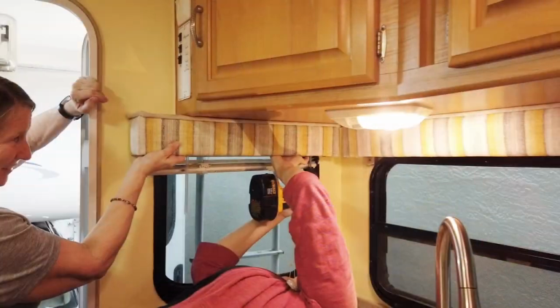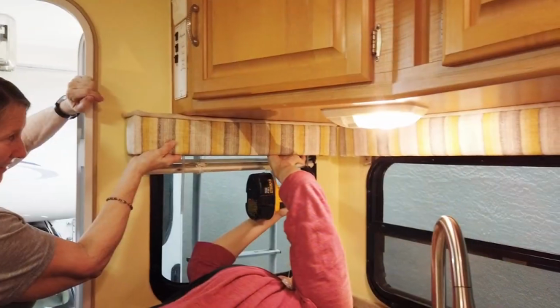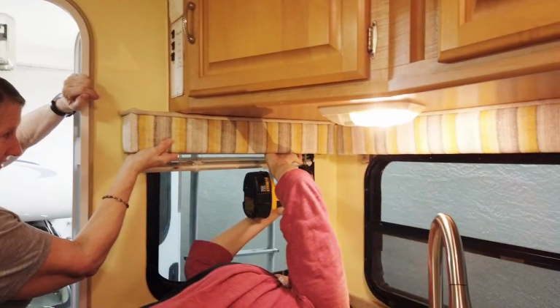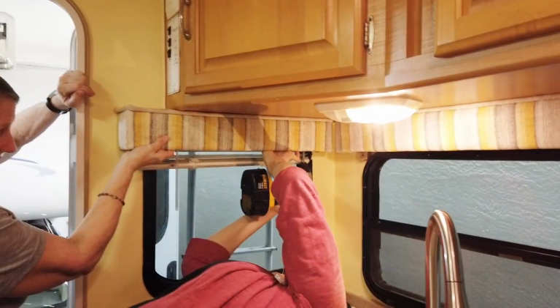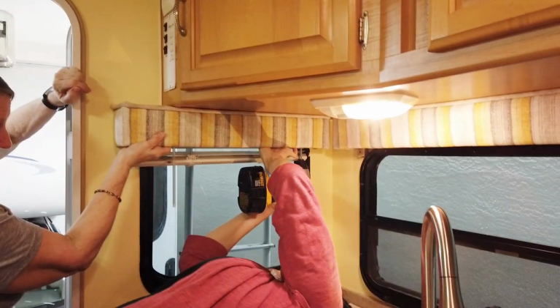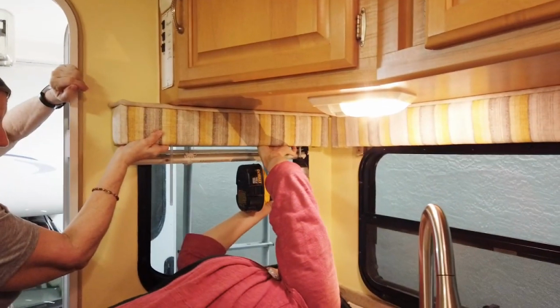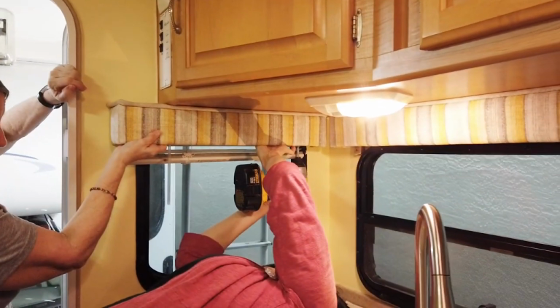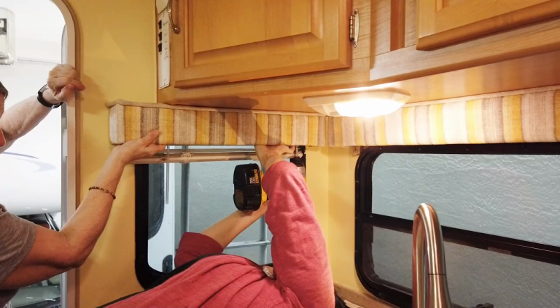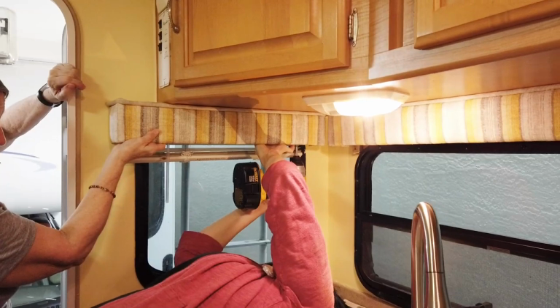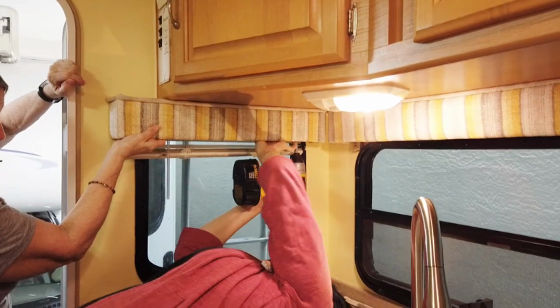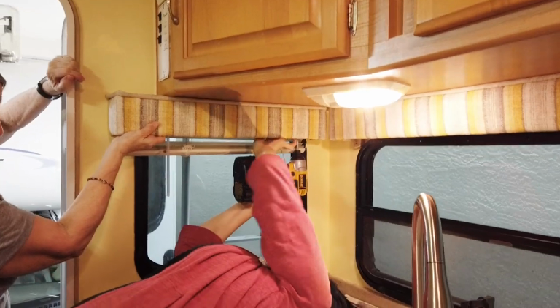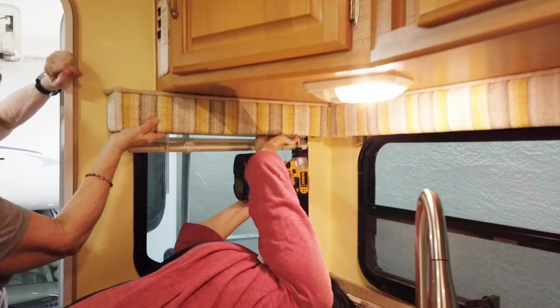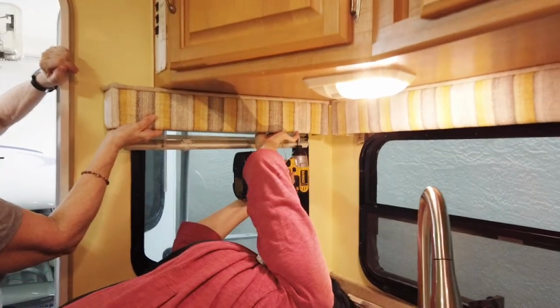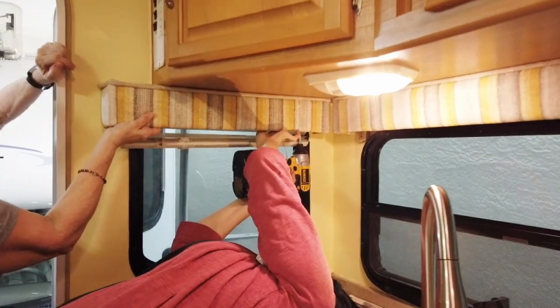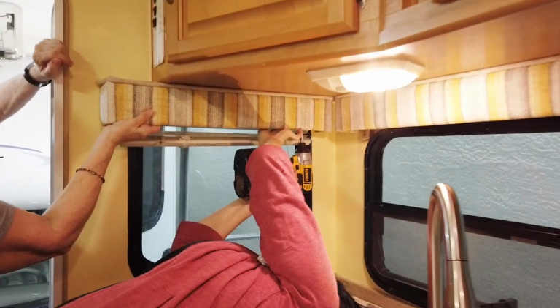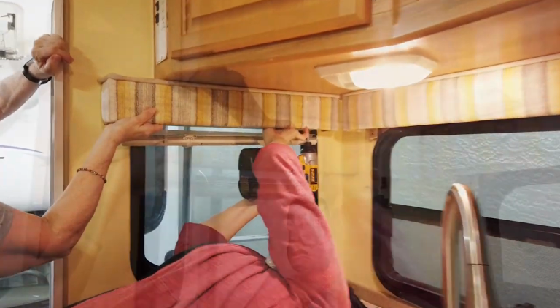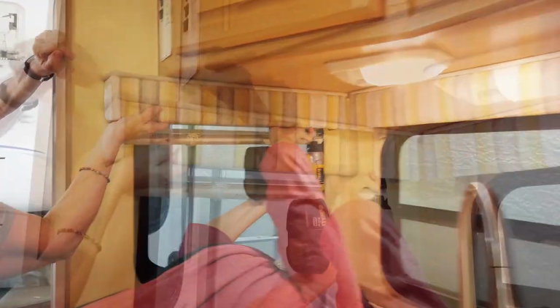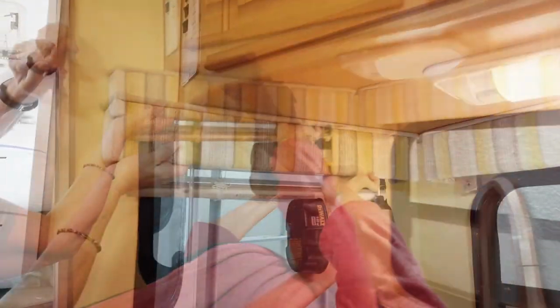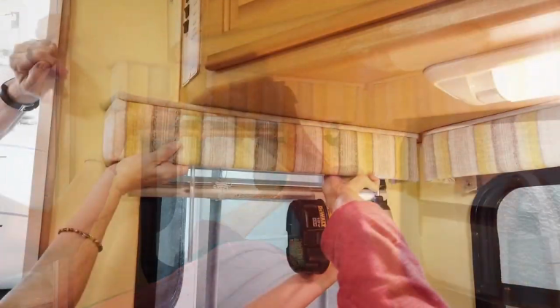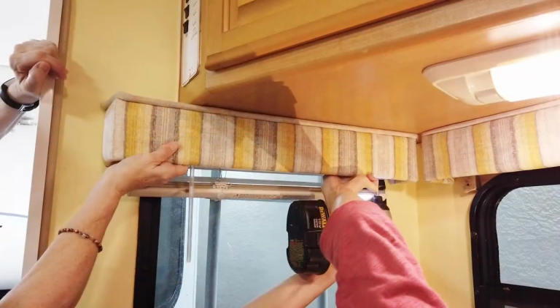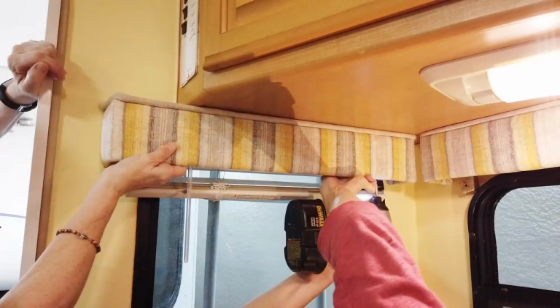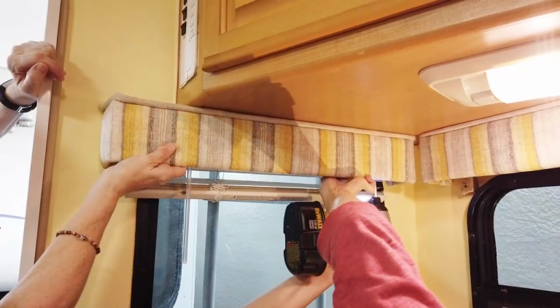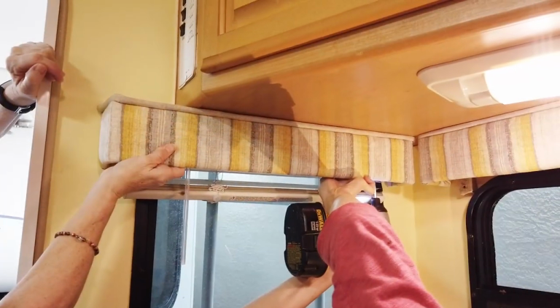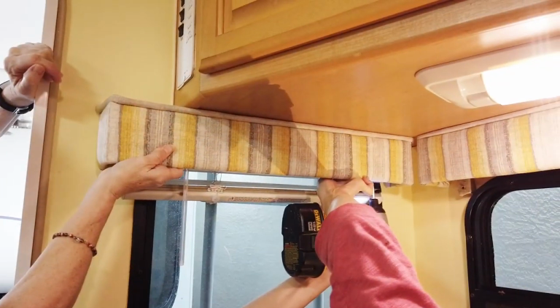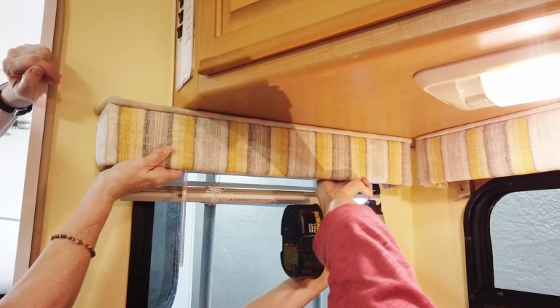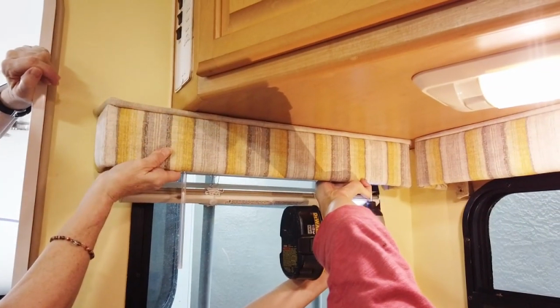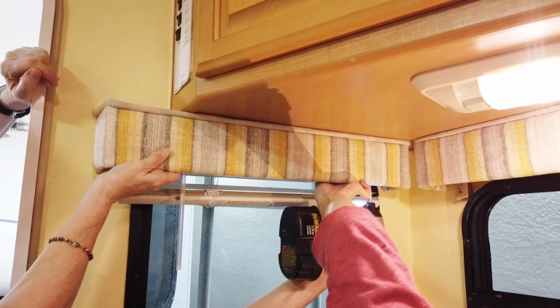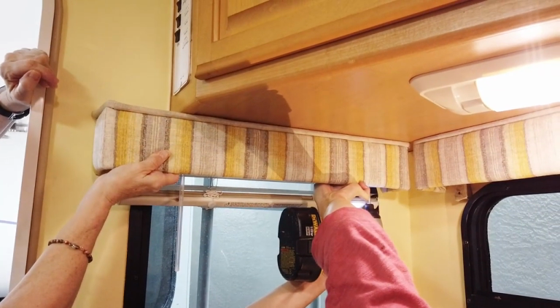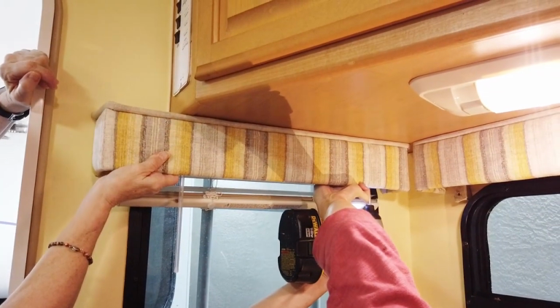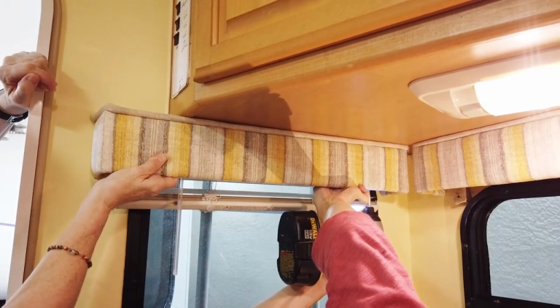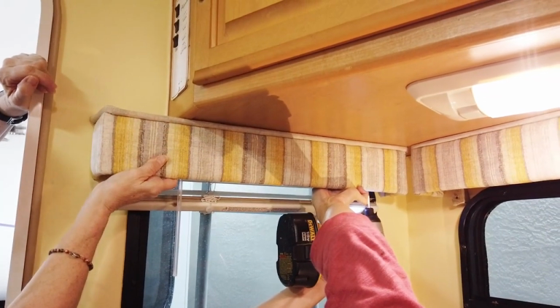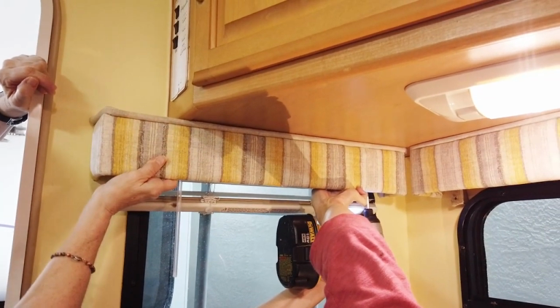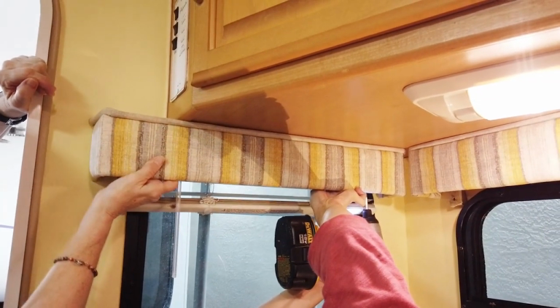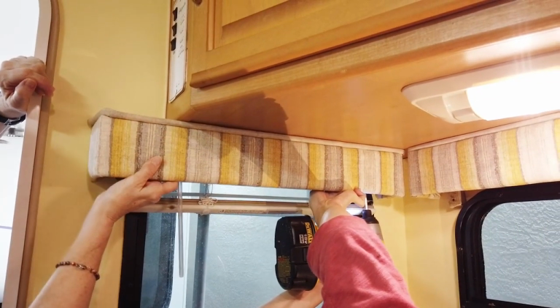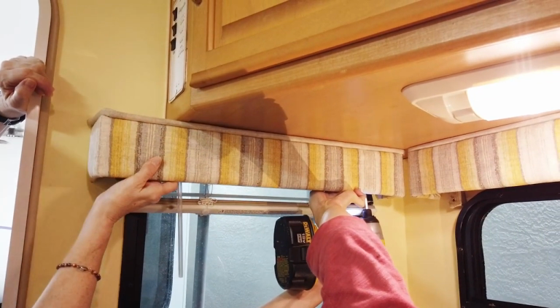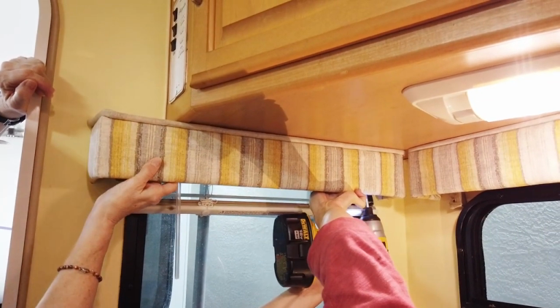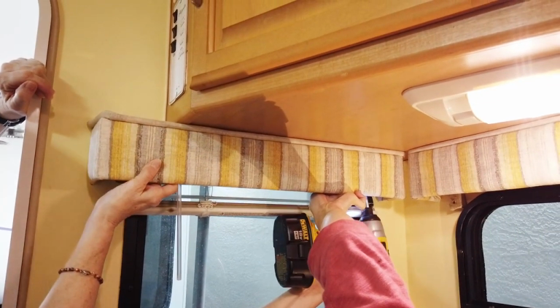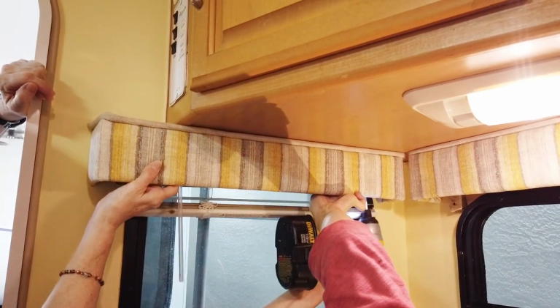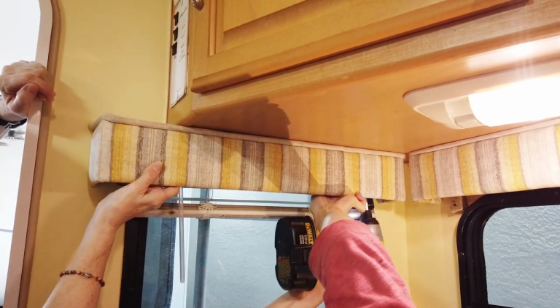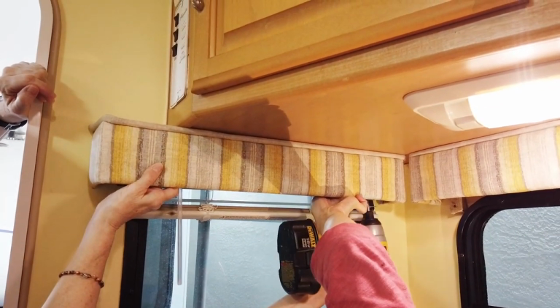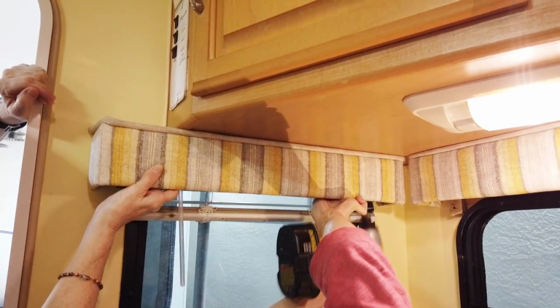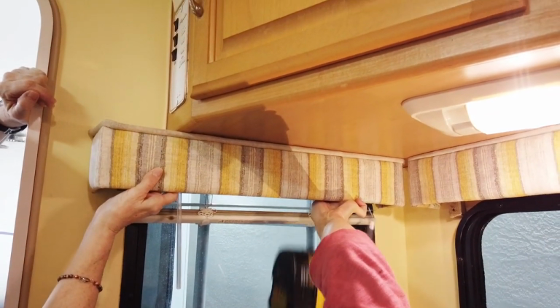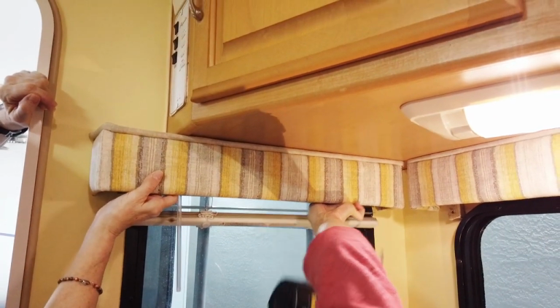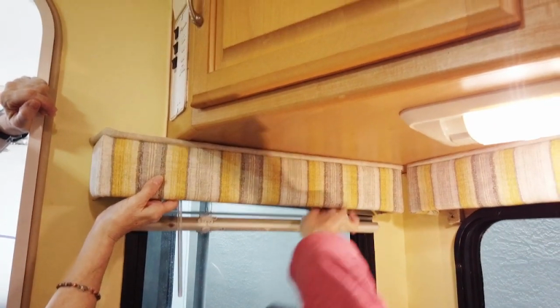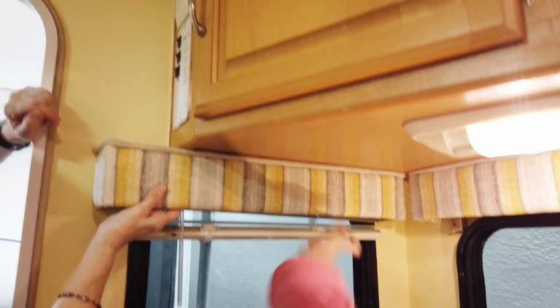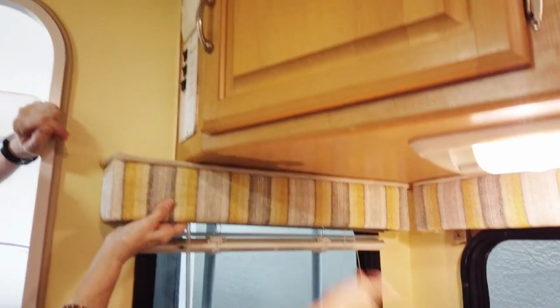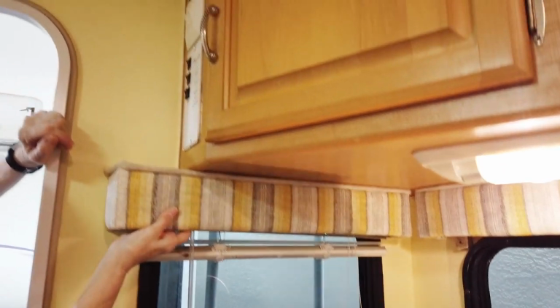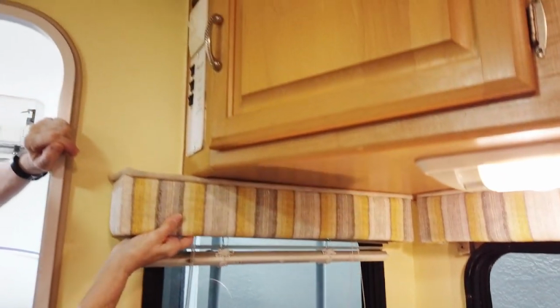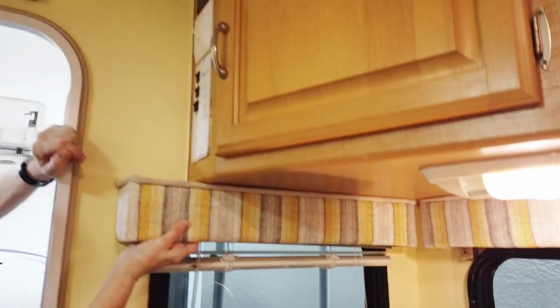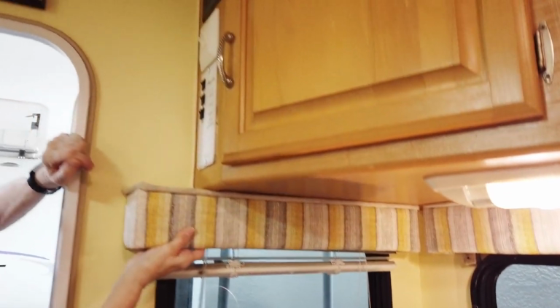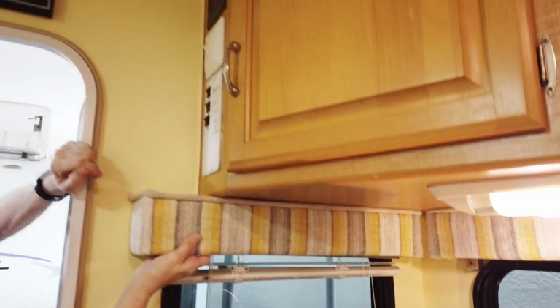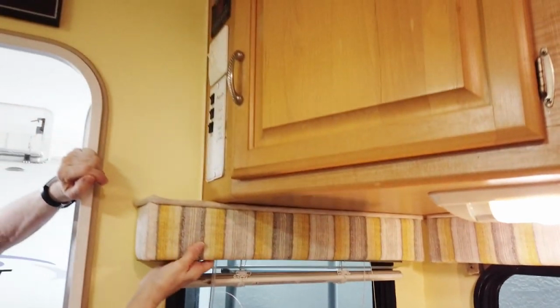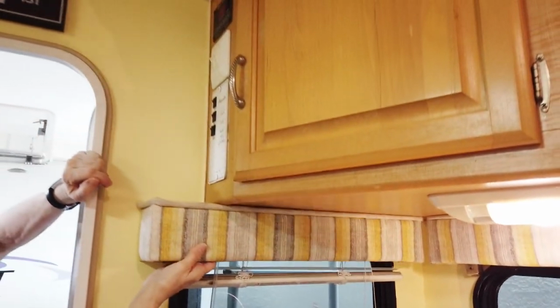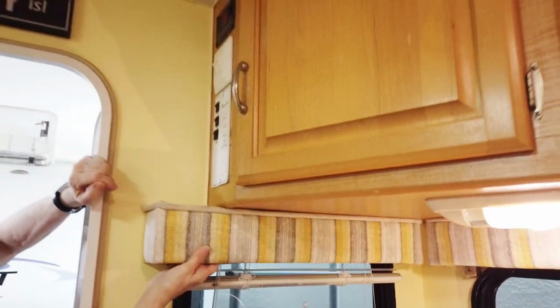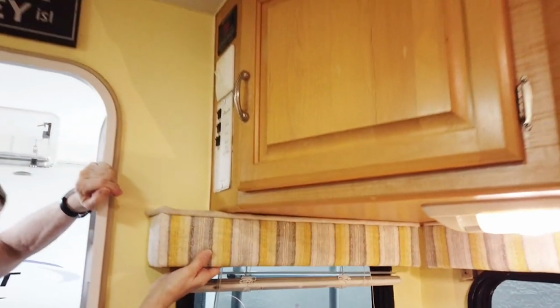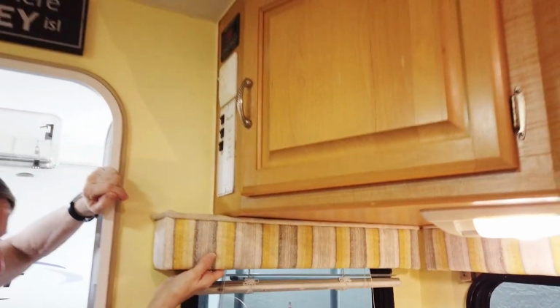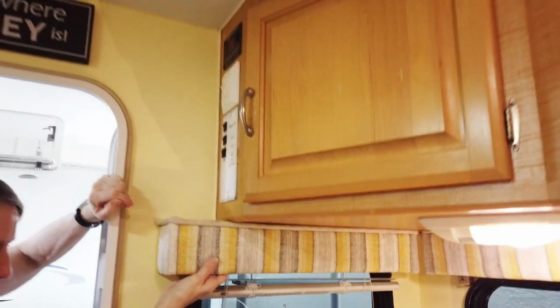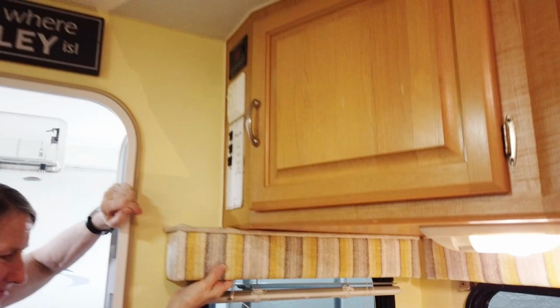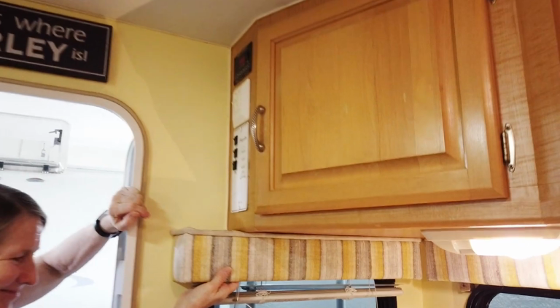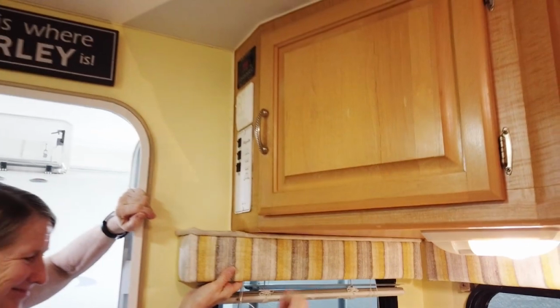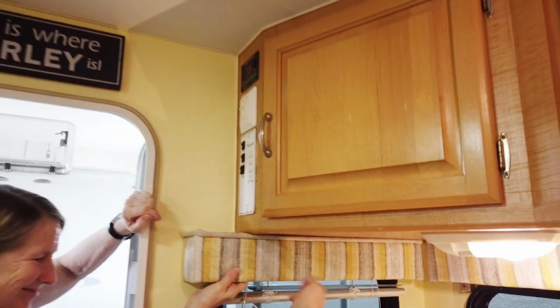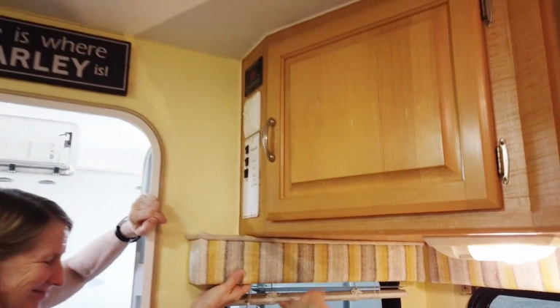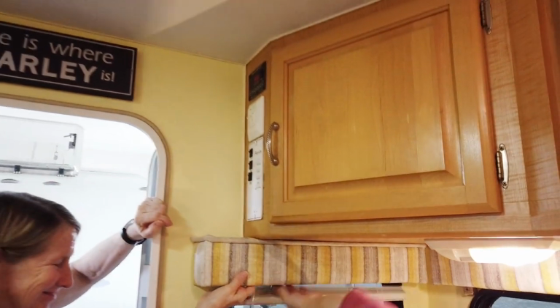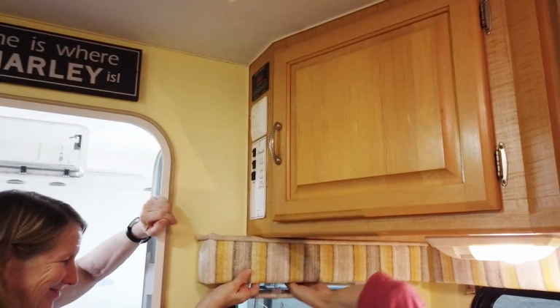Here's Angela putting the Venetian blind back in. There we go — got it that time!